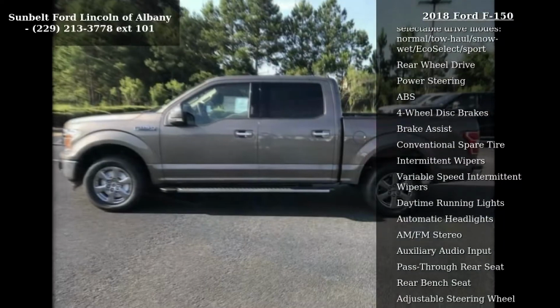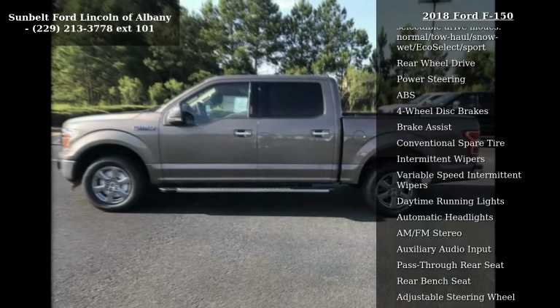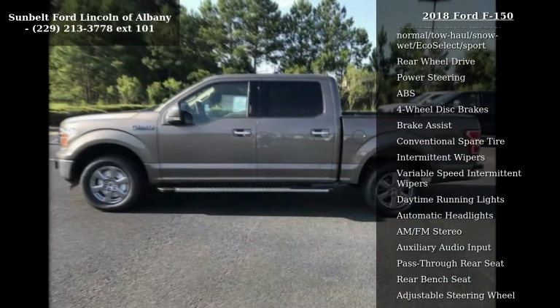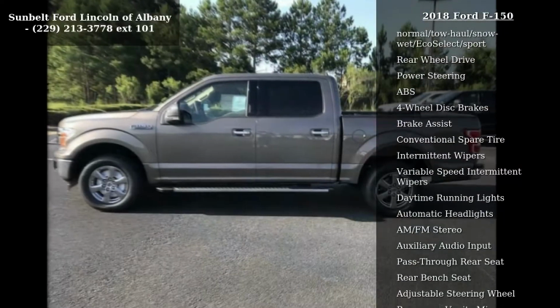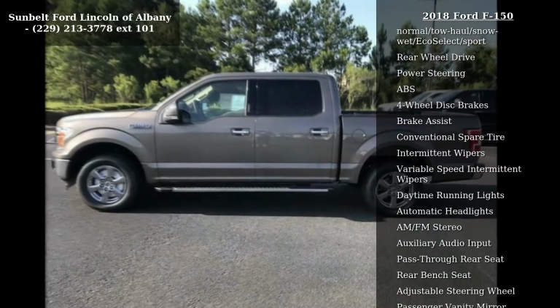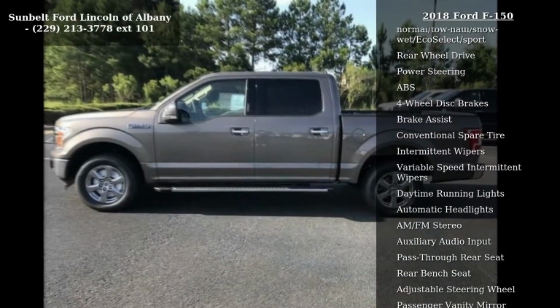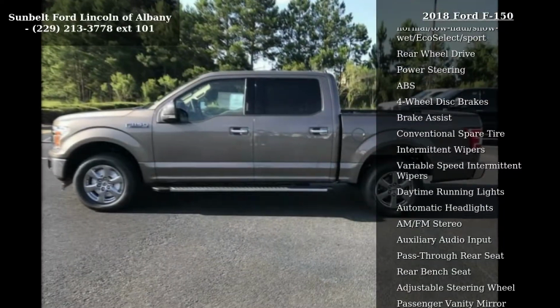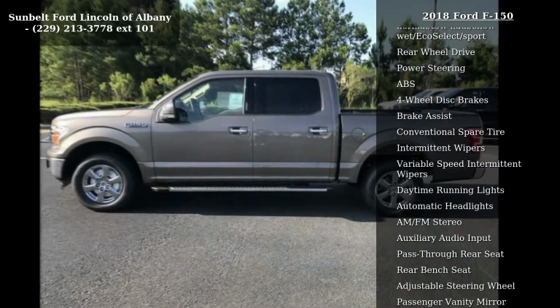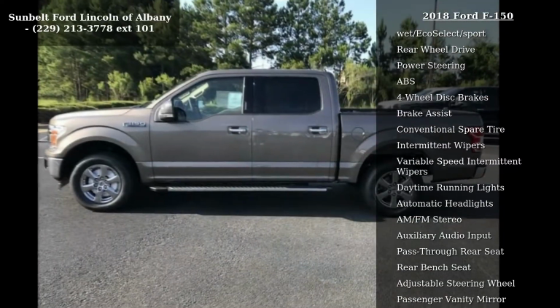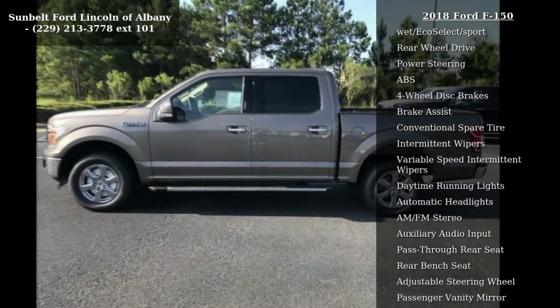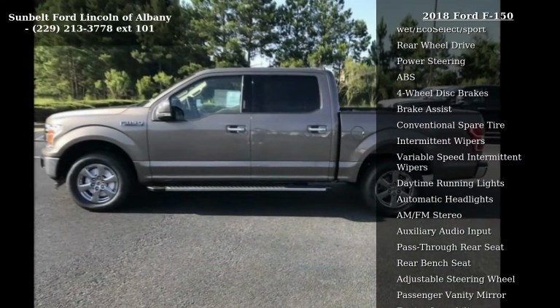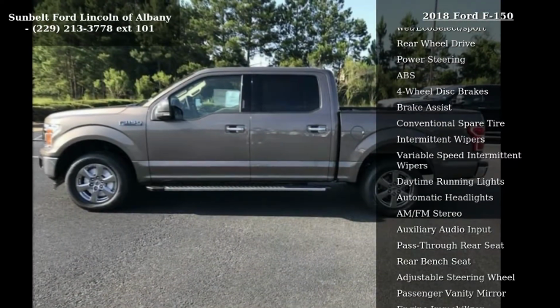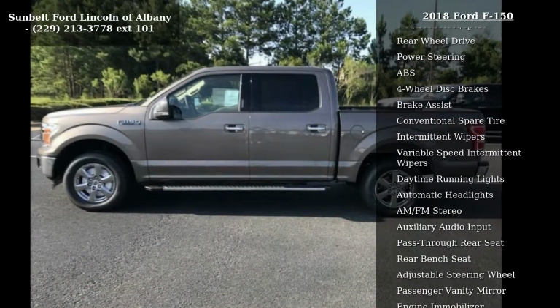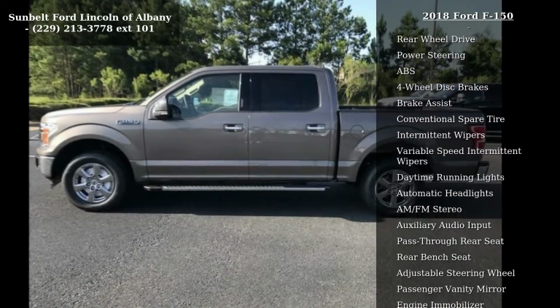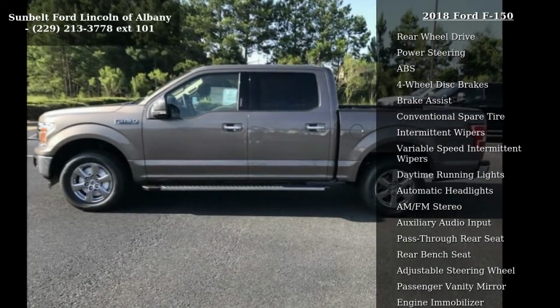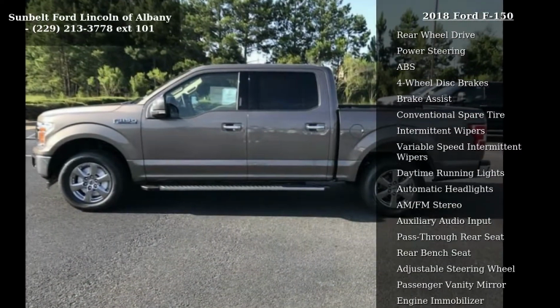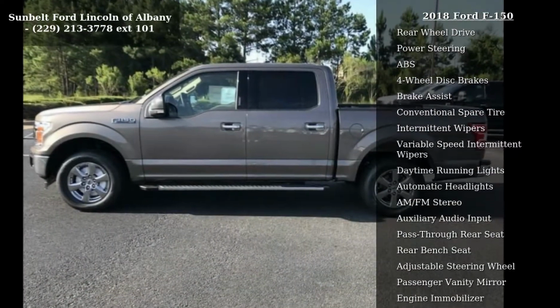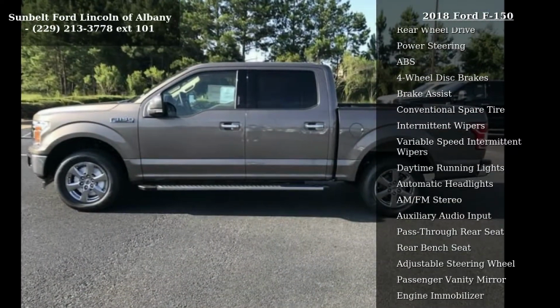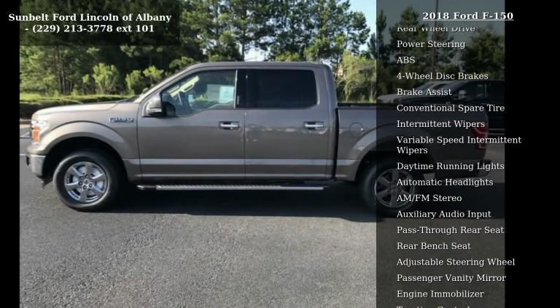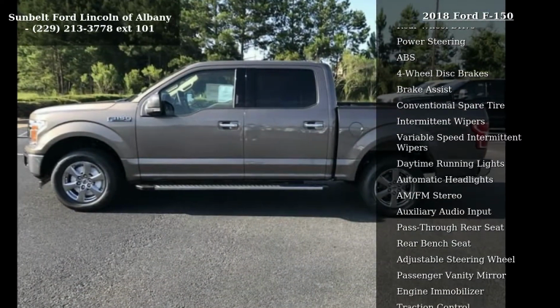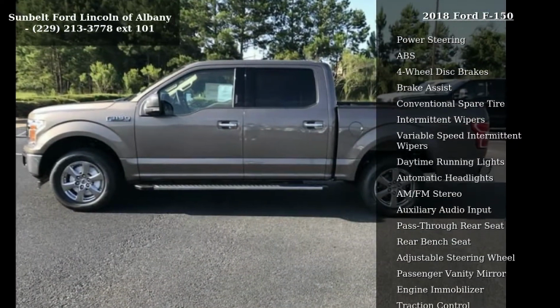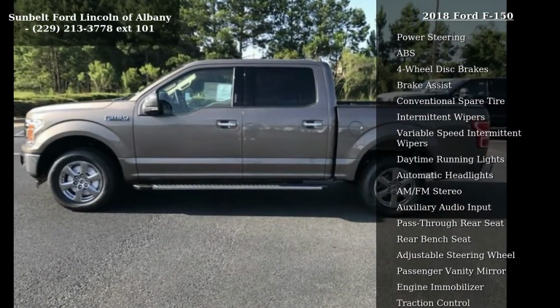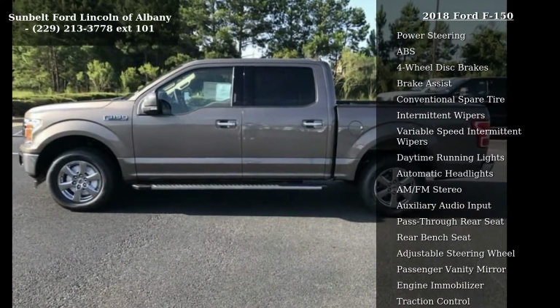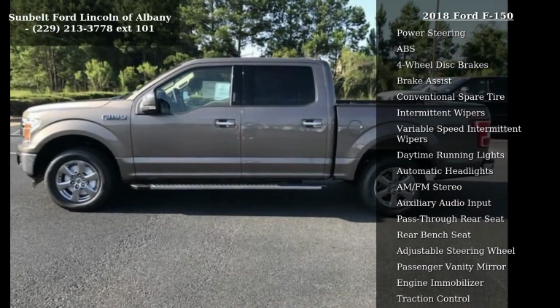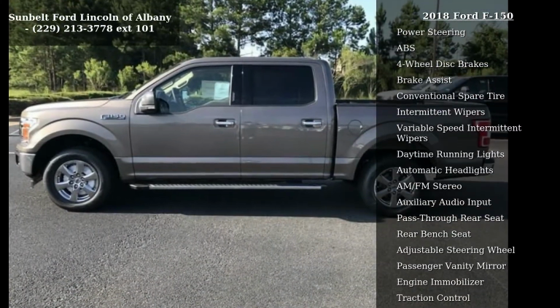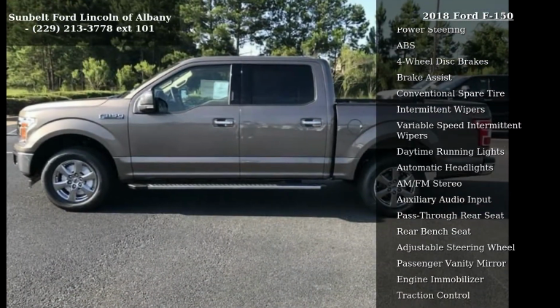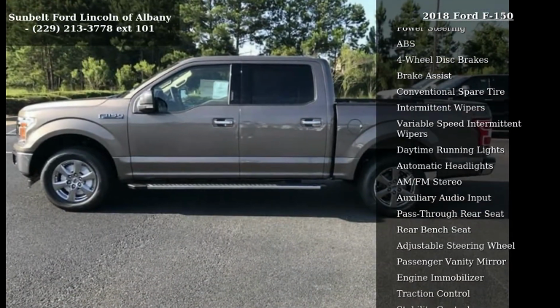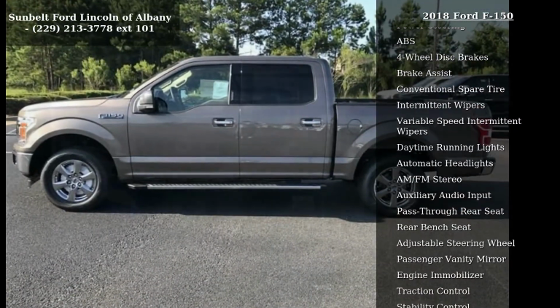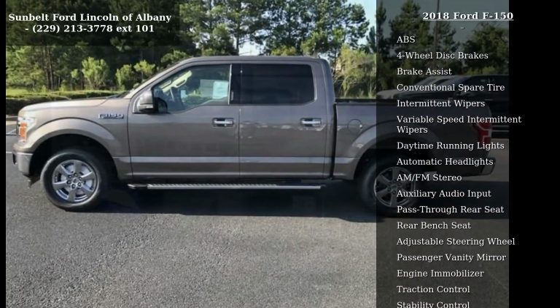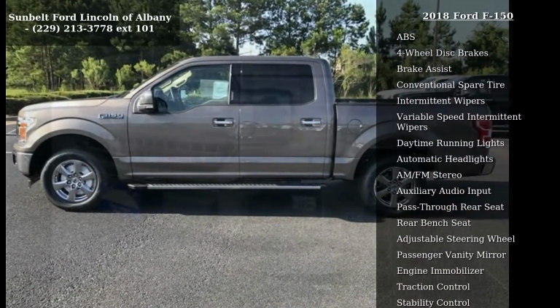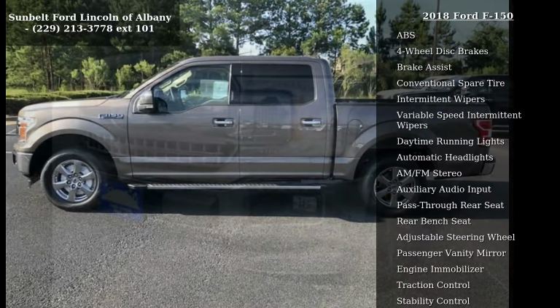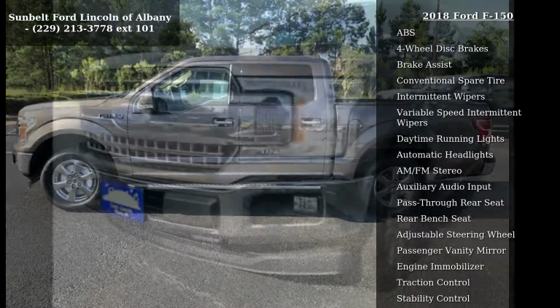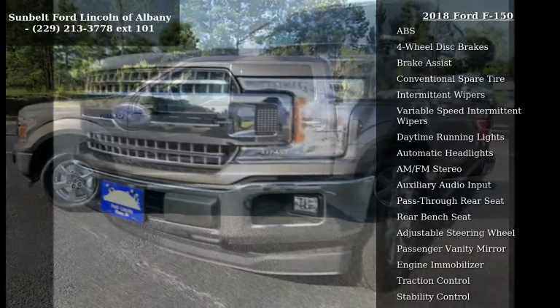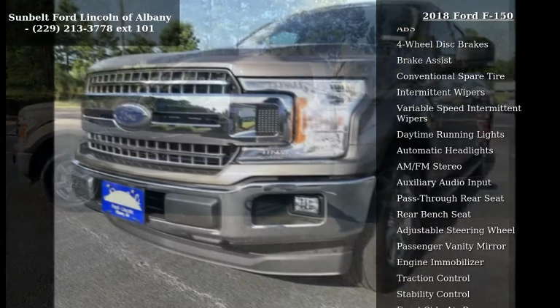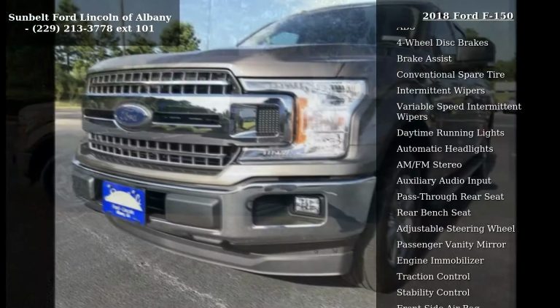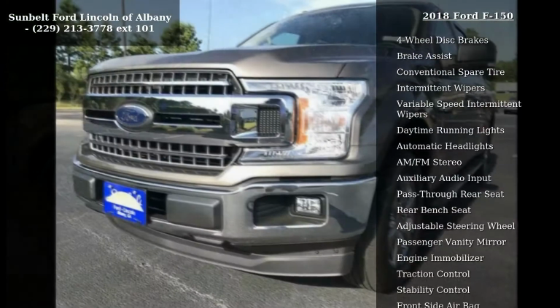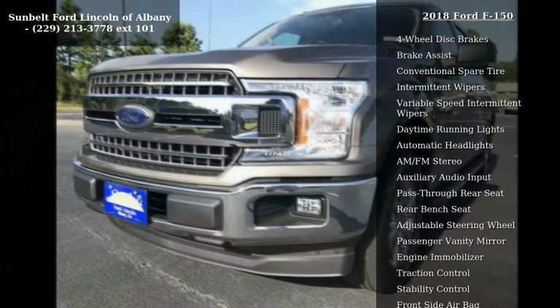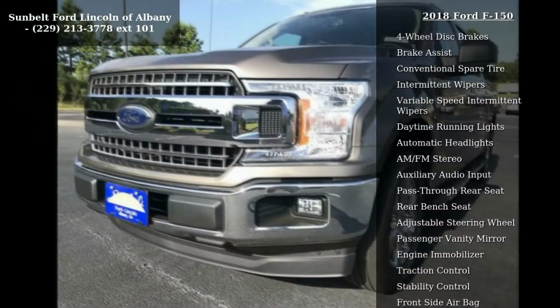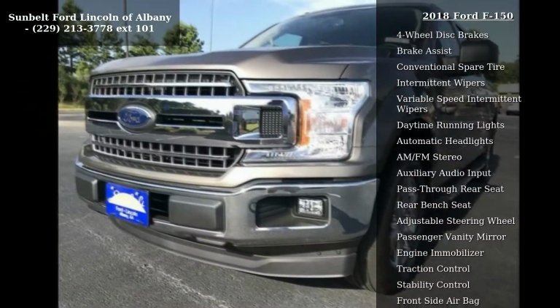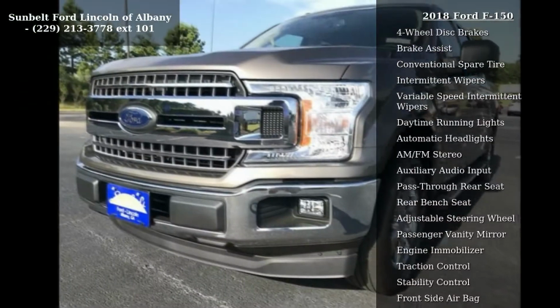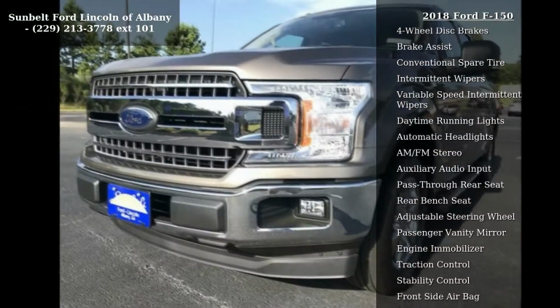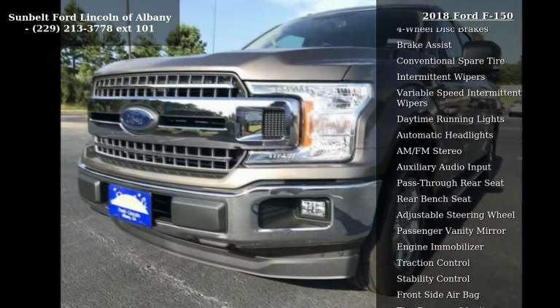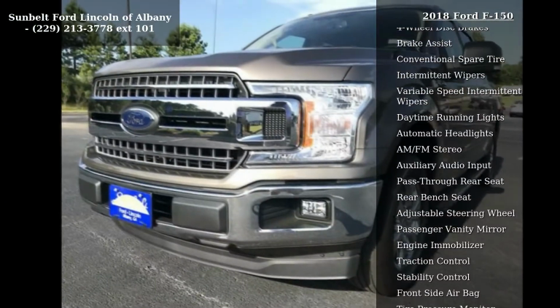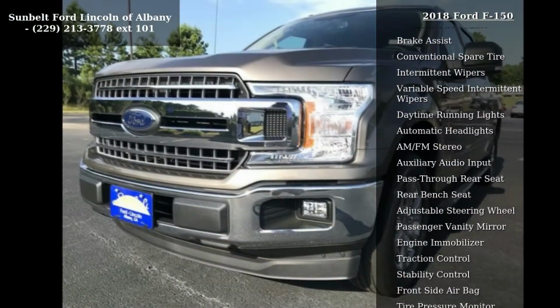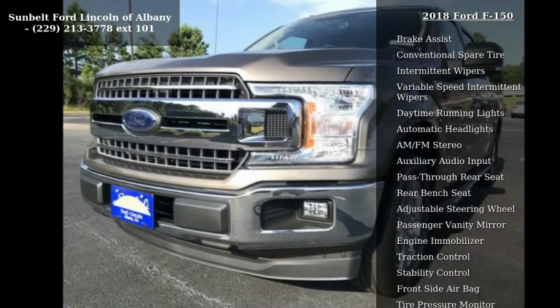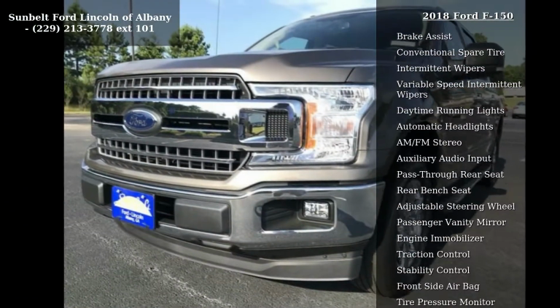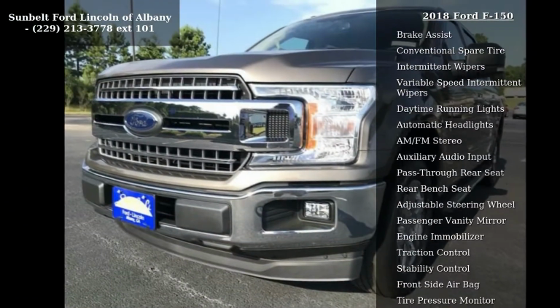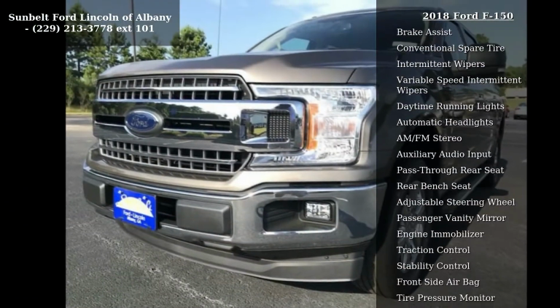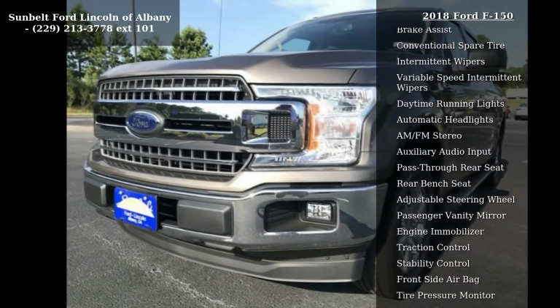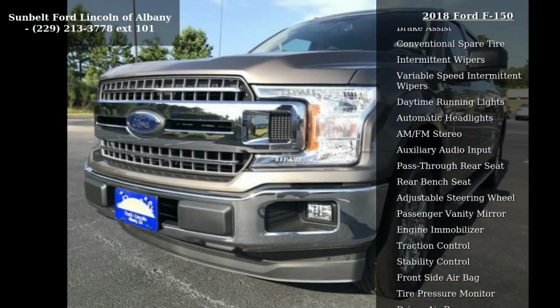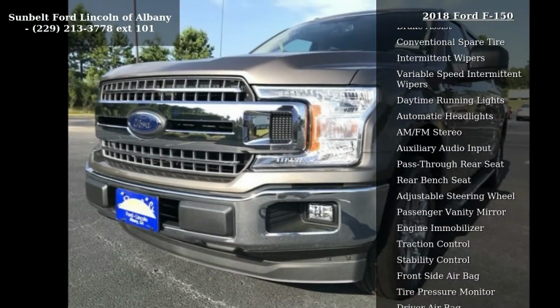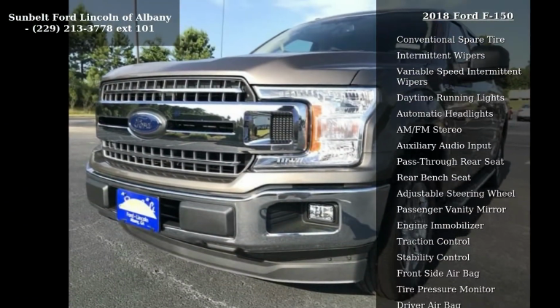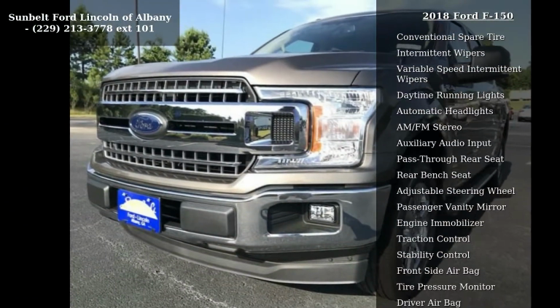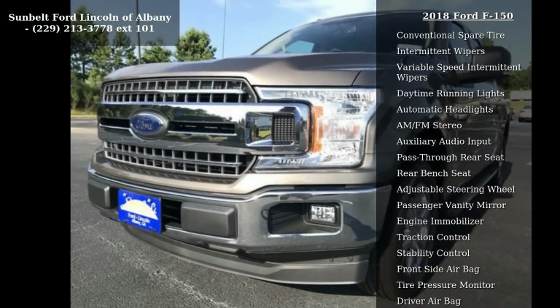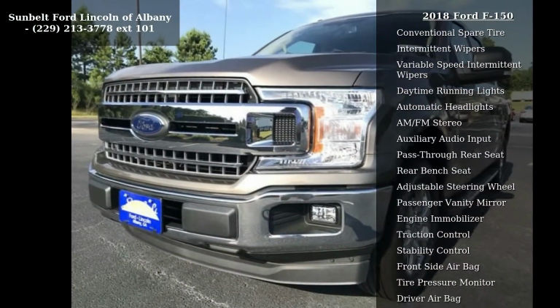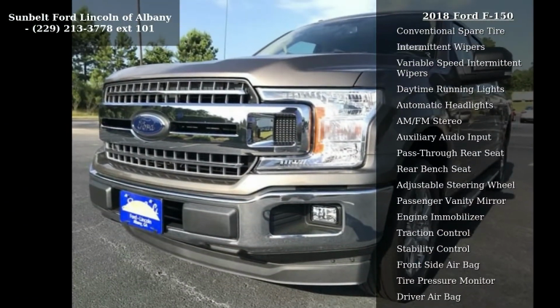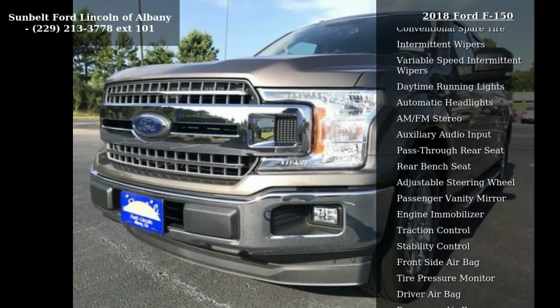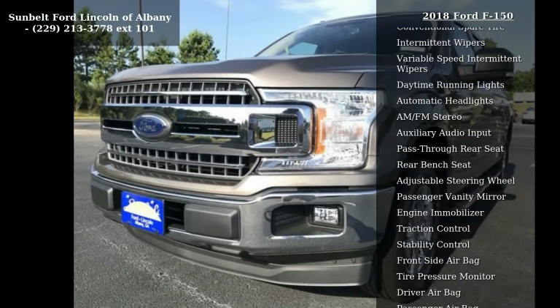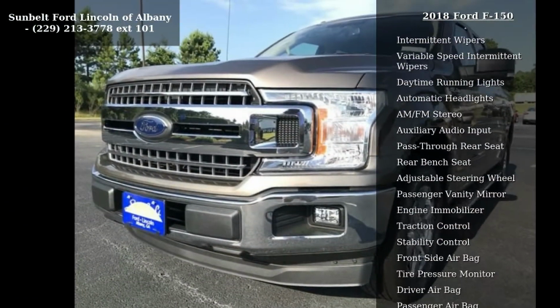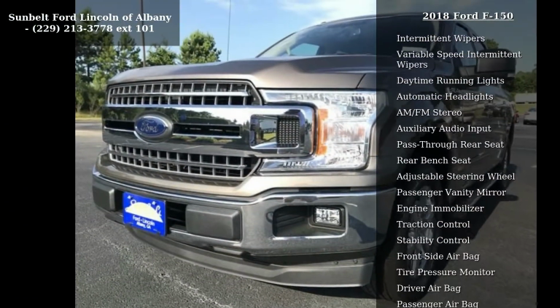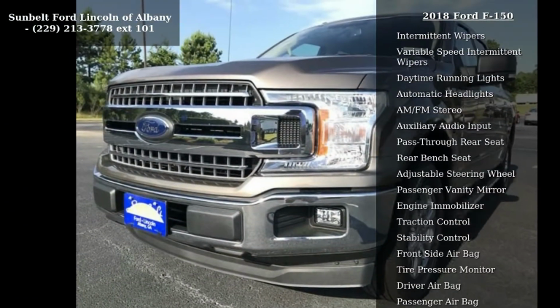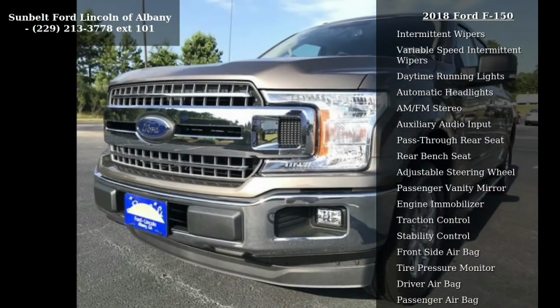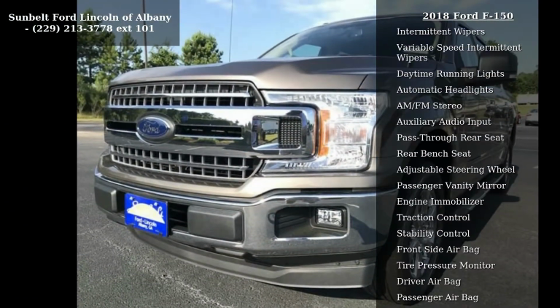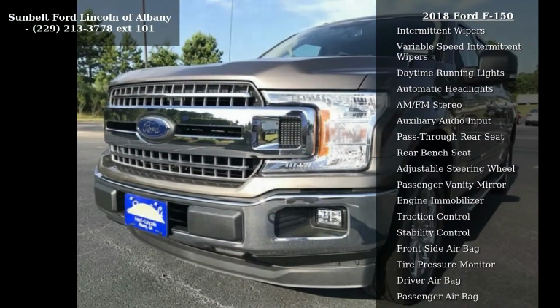Front license plate bracket included, standard in states requiring two license plates, optional to all others.